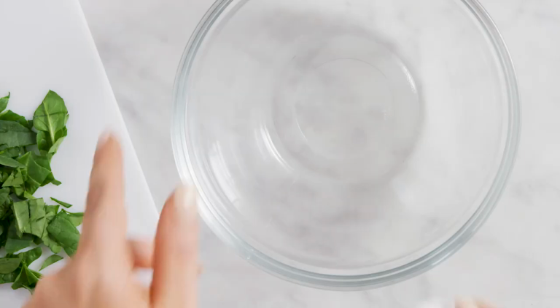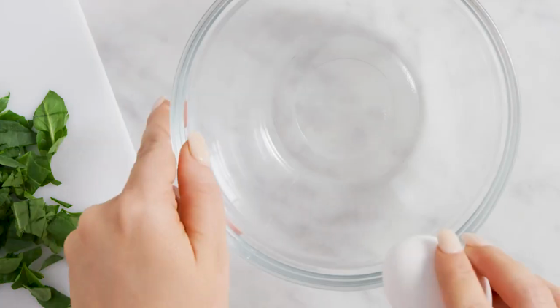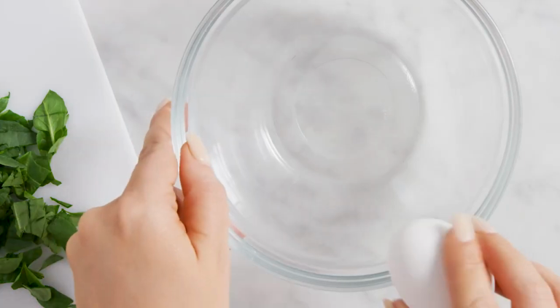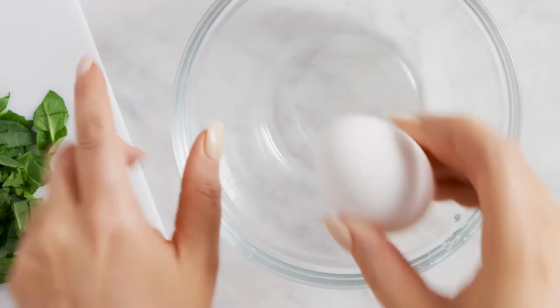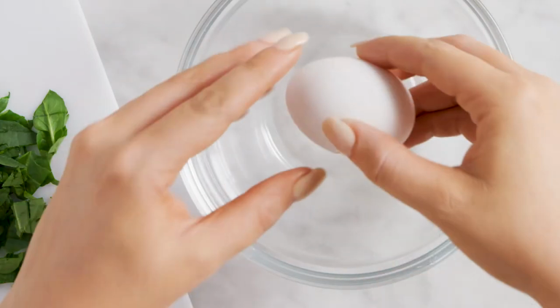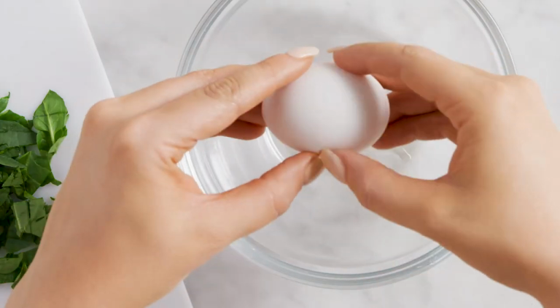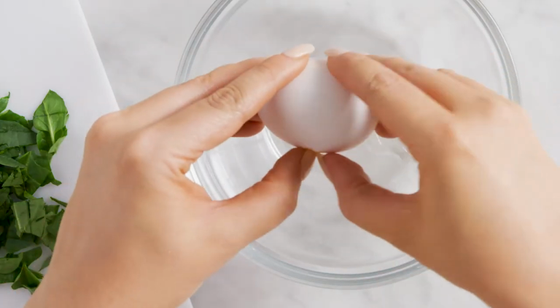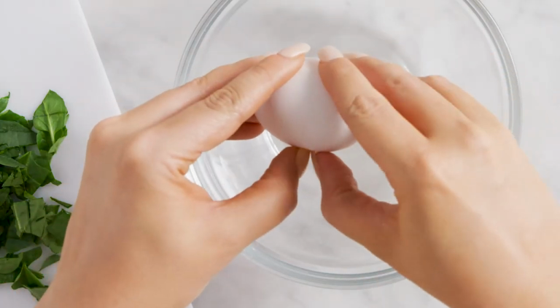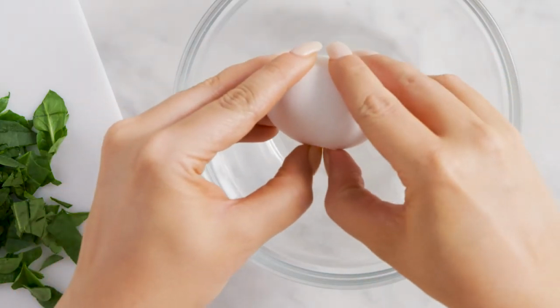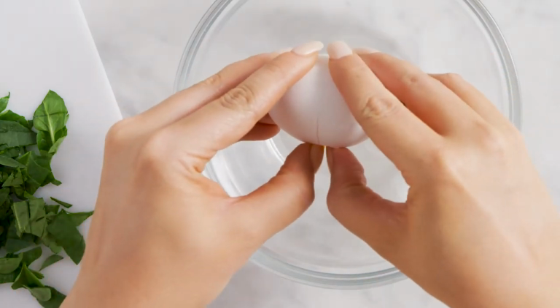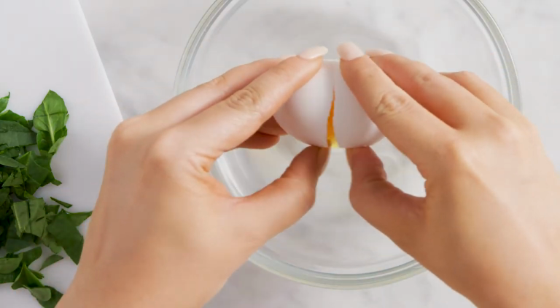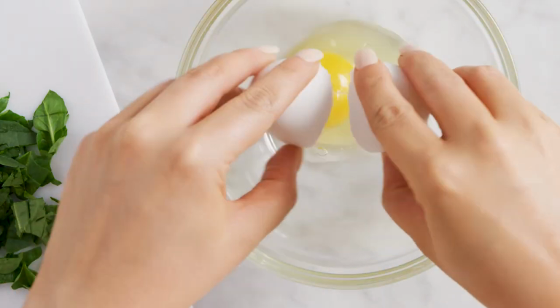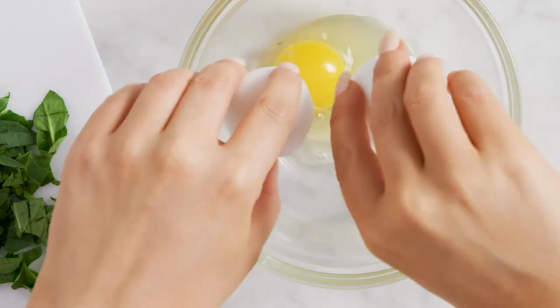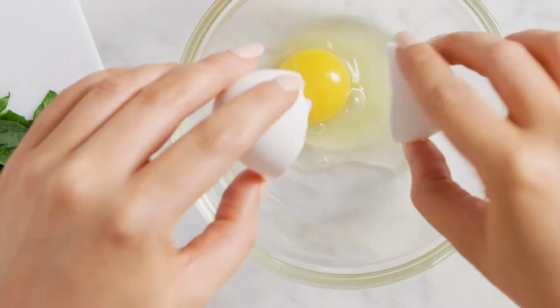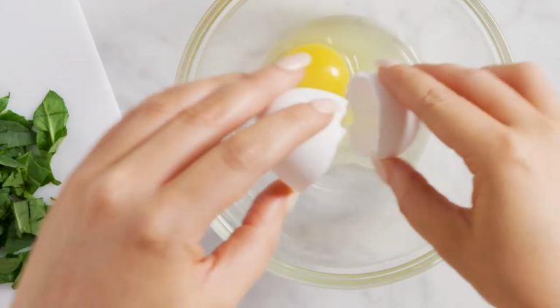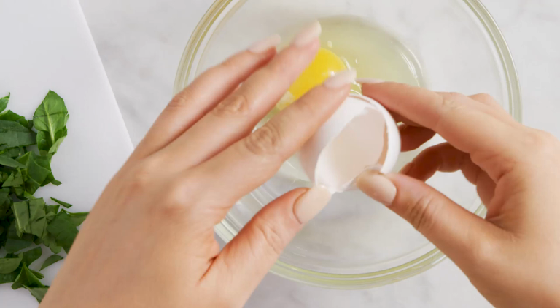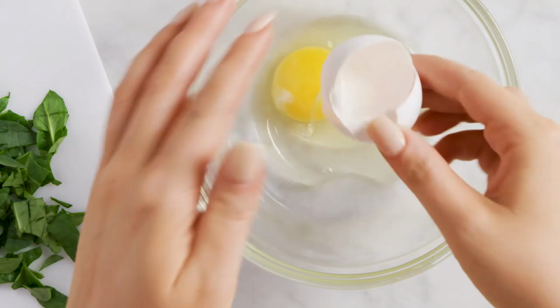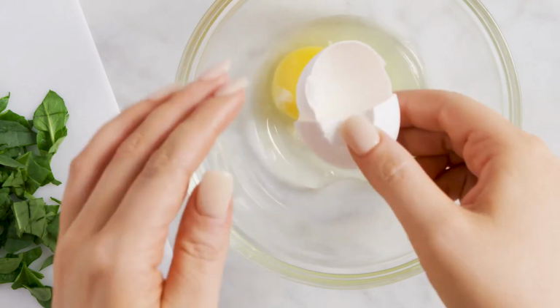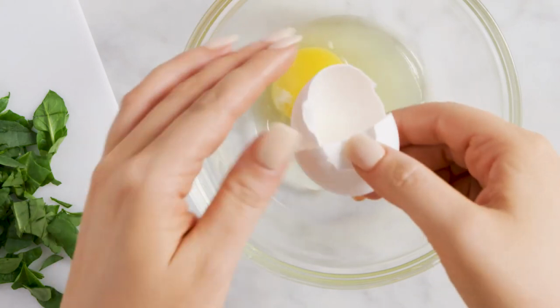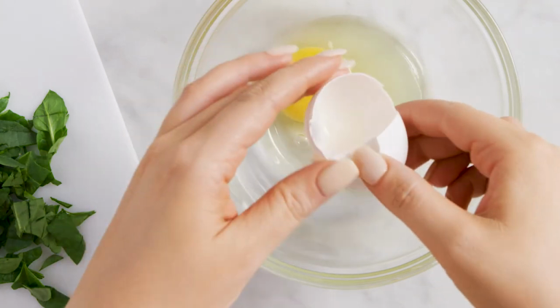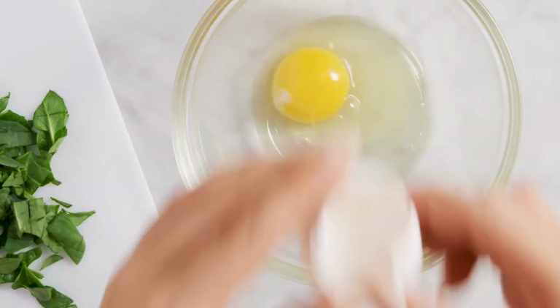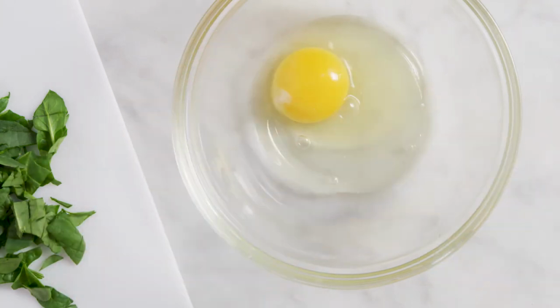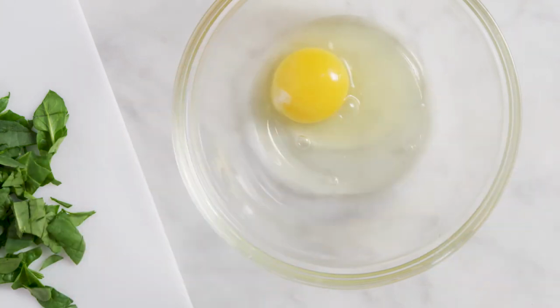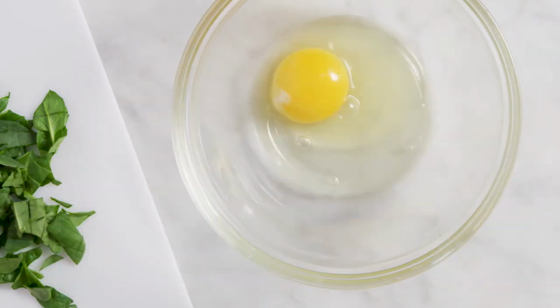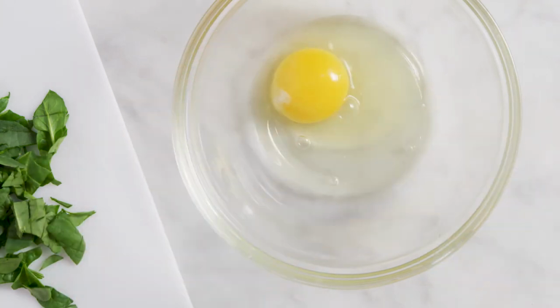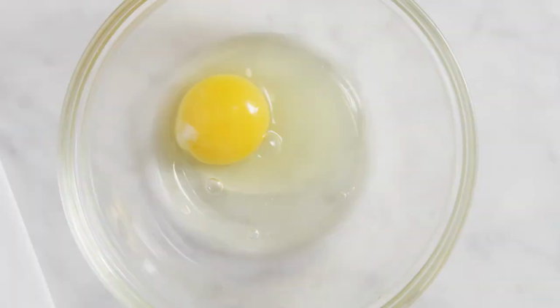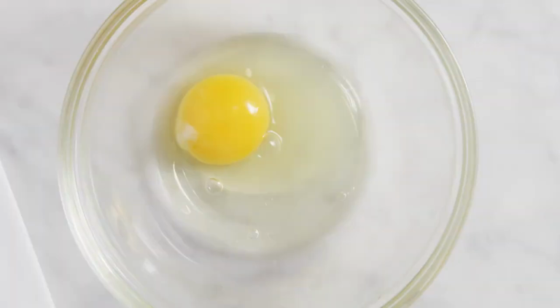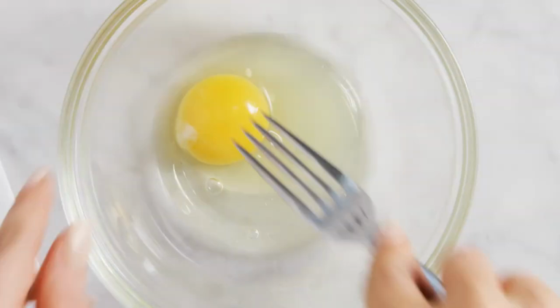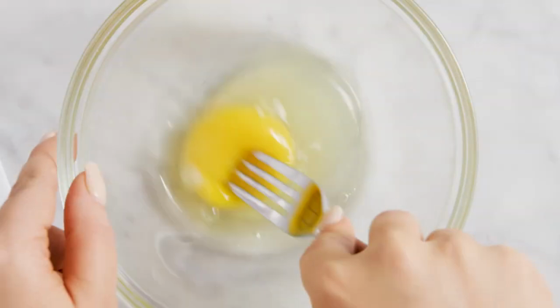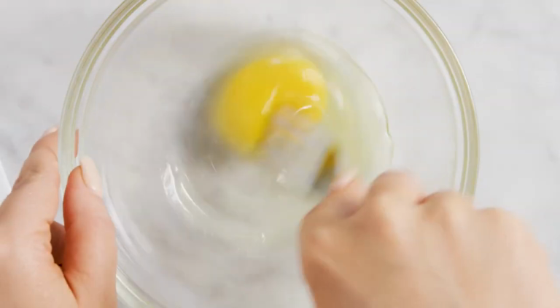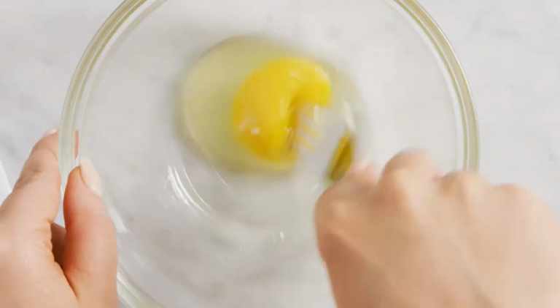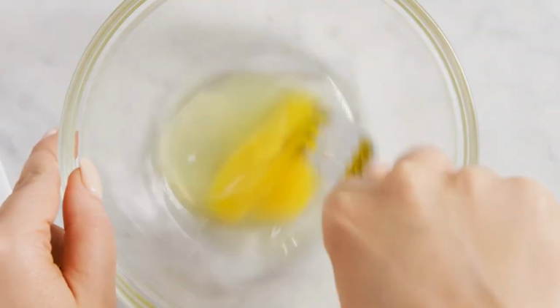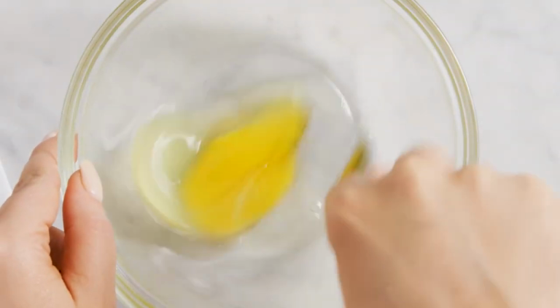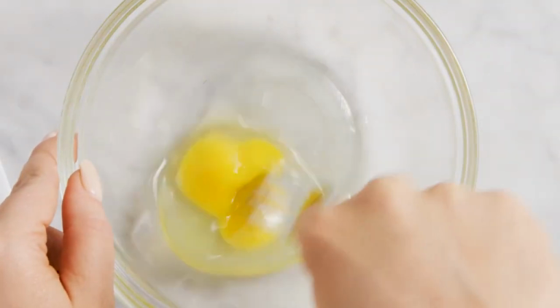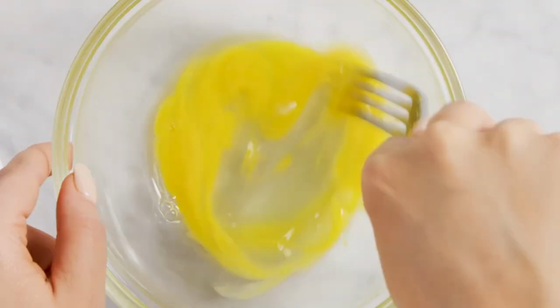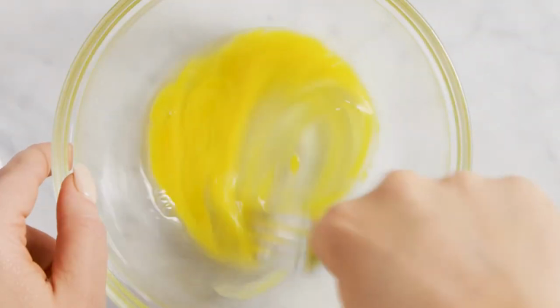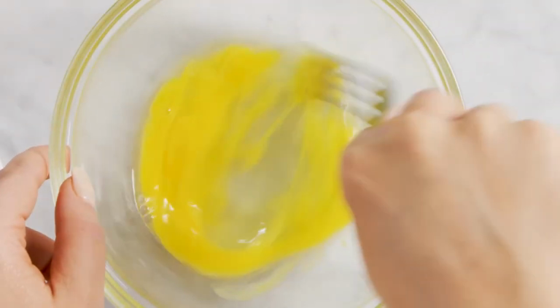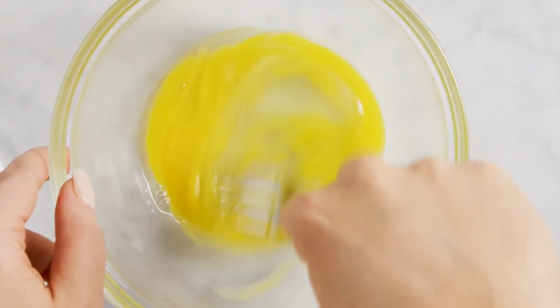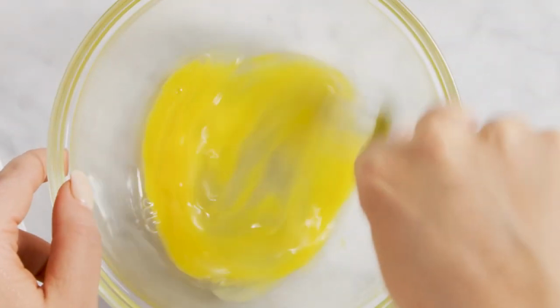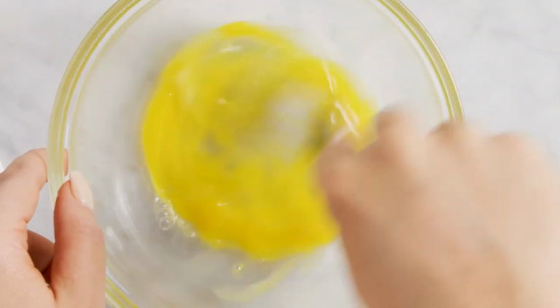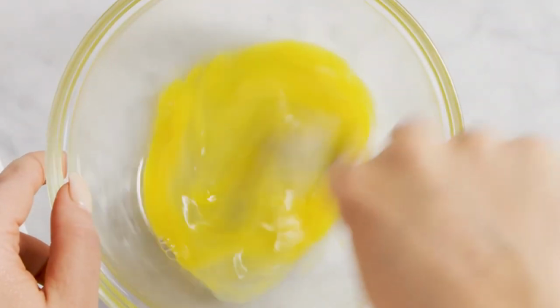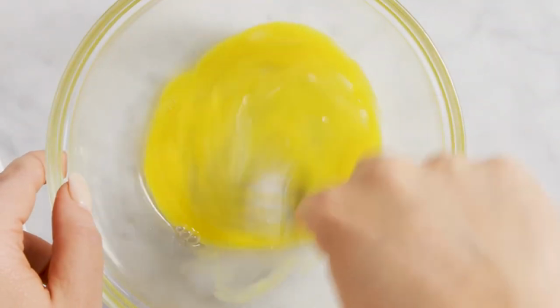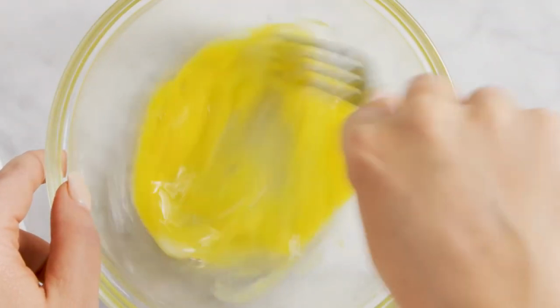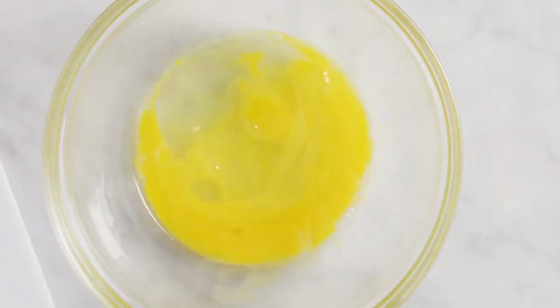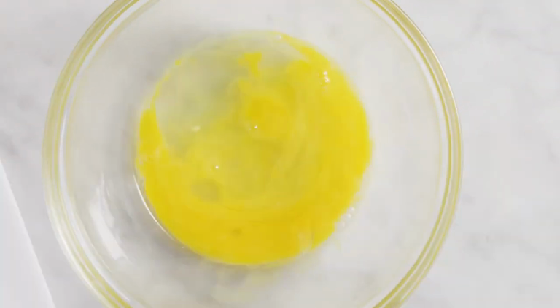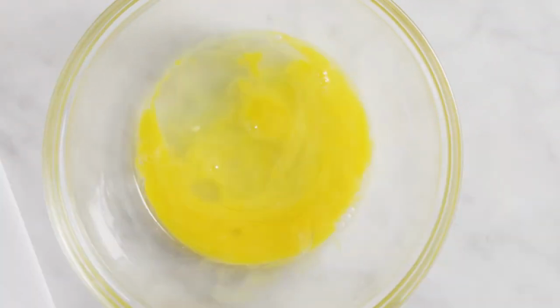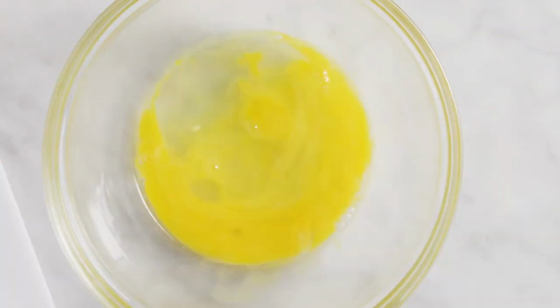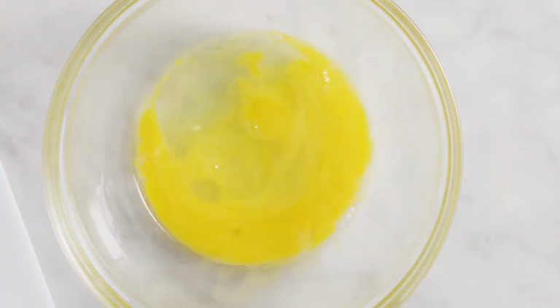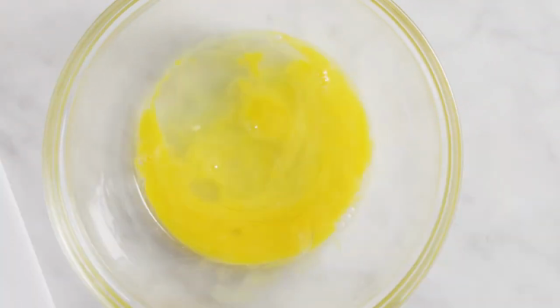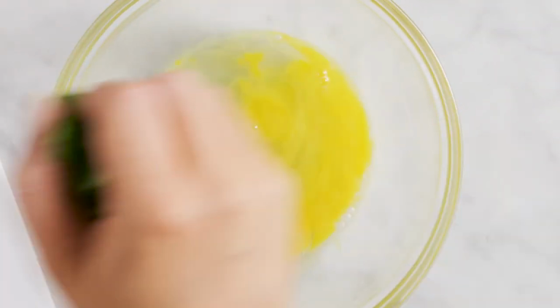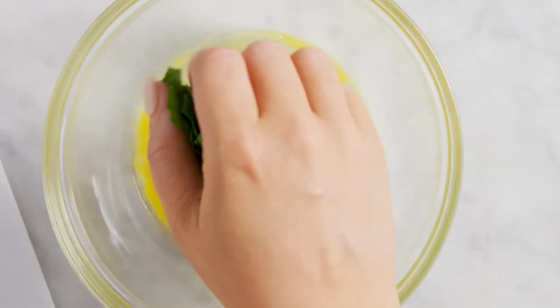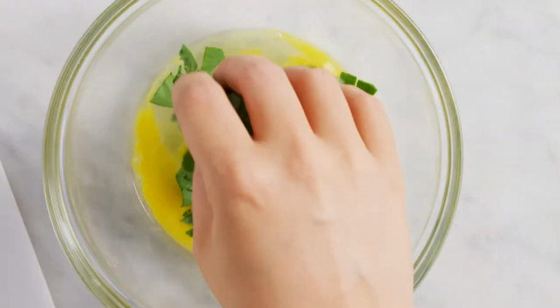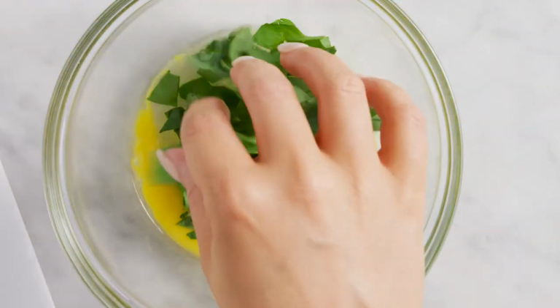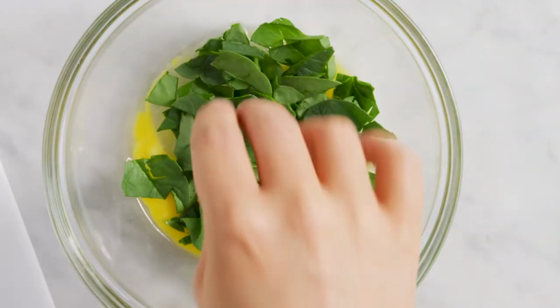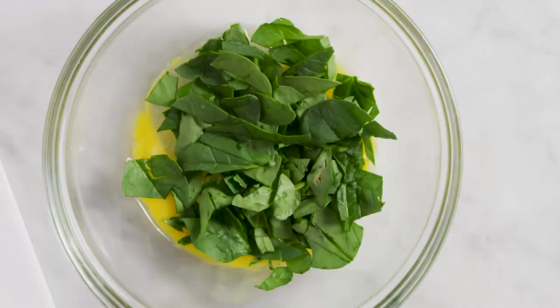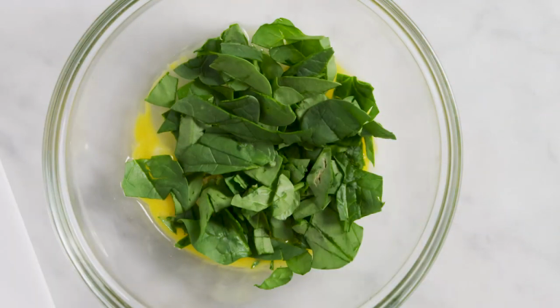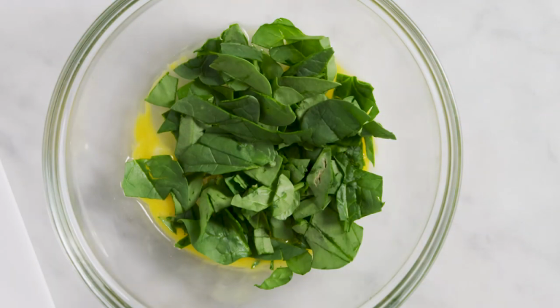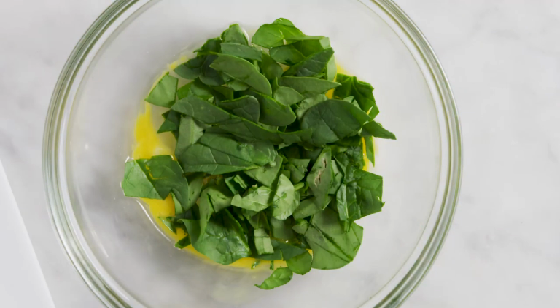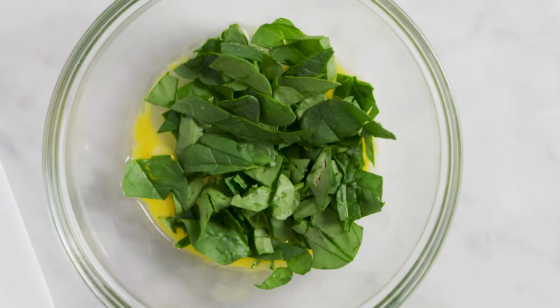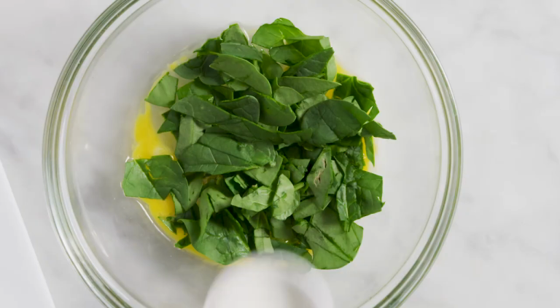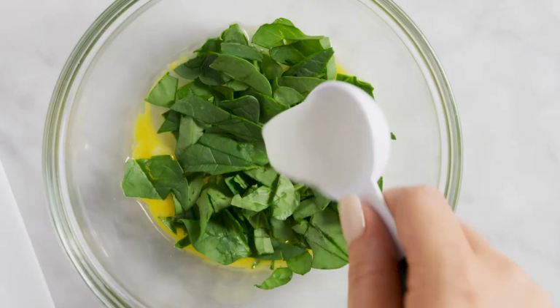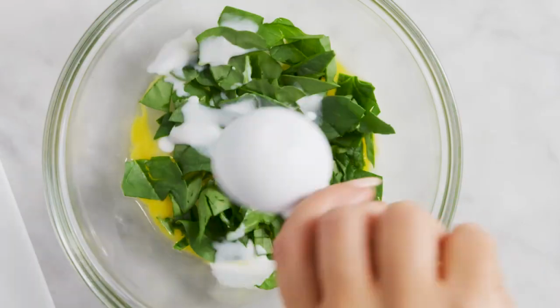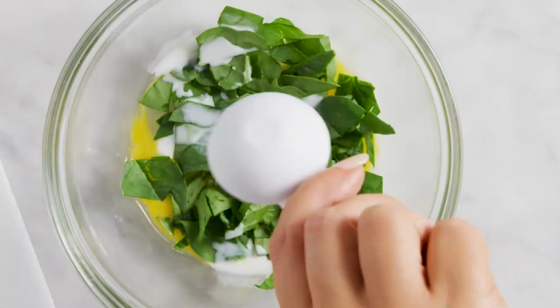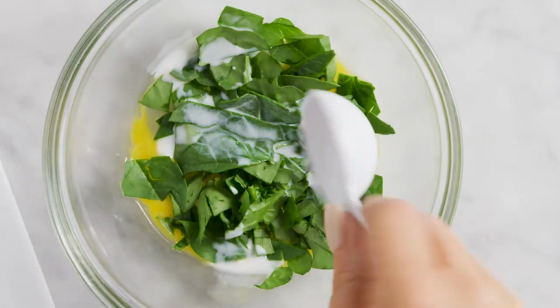And tap, tap, tap. You're going to beat an egg, put that chopped spinach in there, and then stir in a little bit of milk.